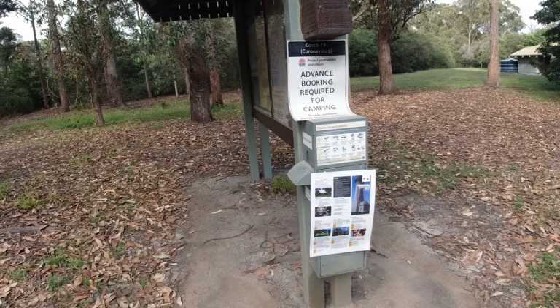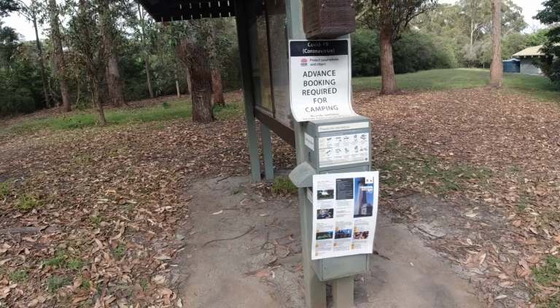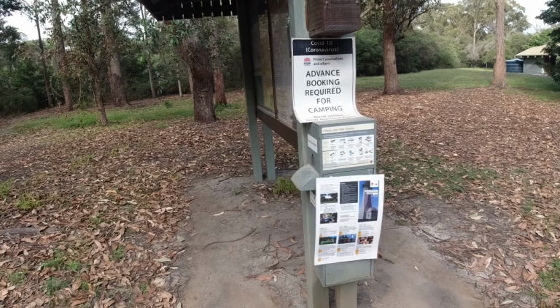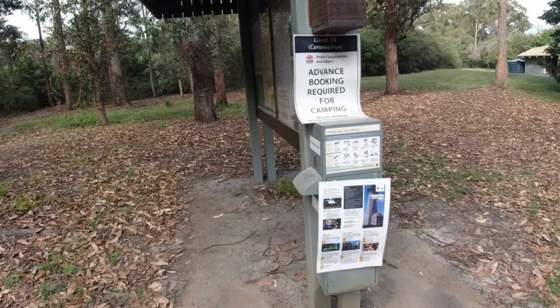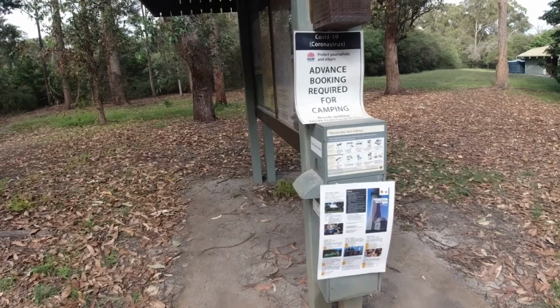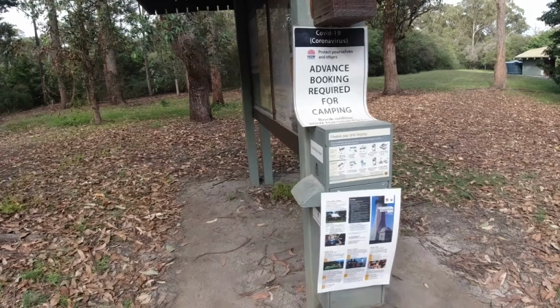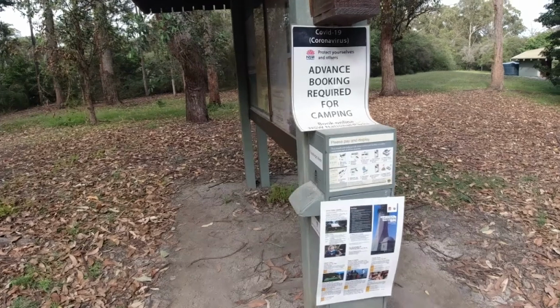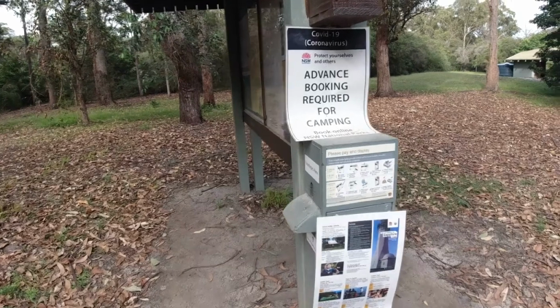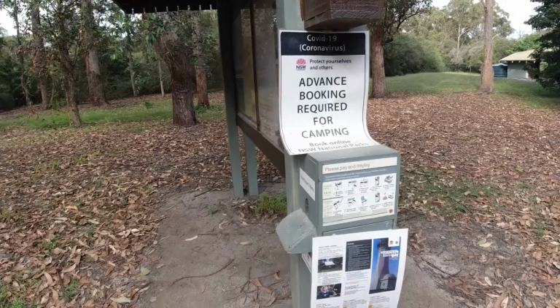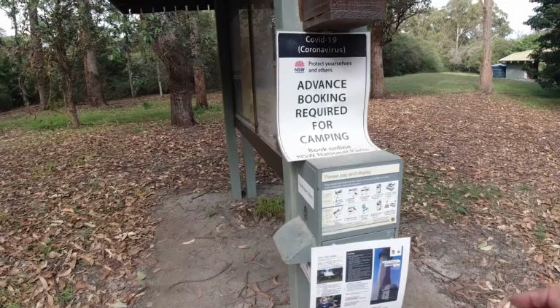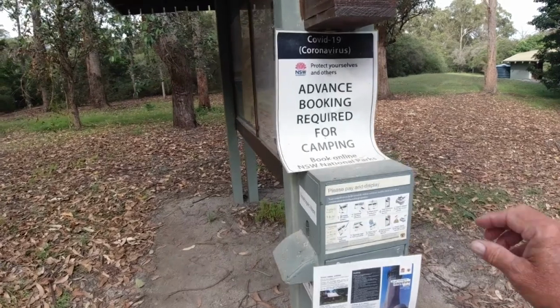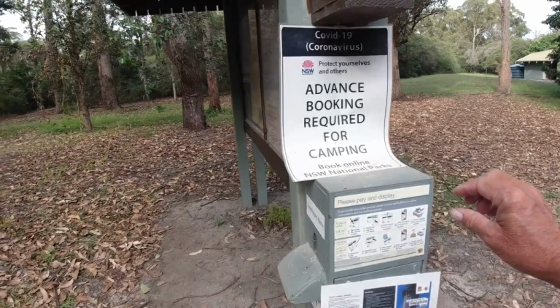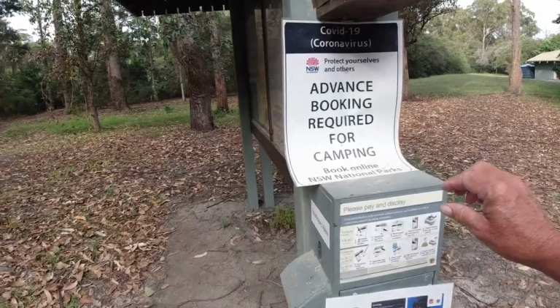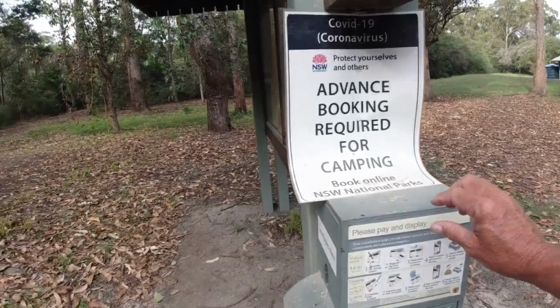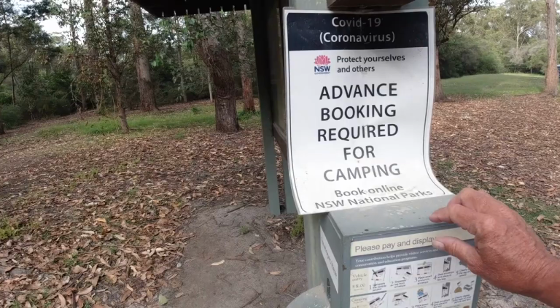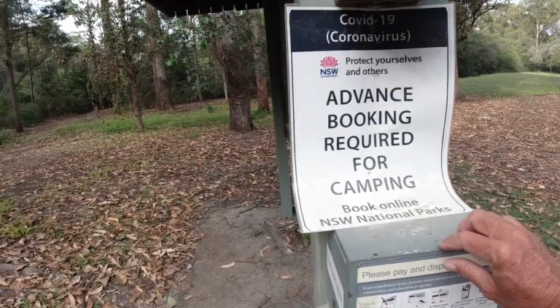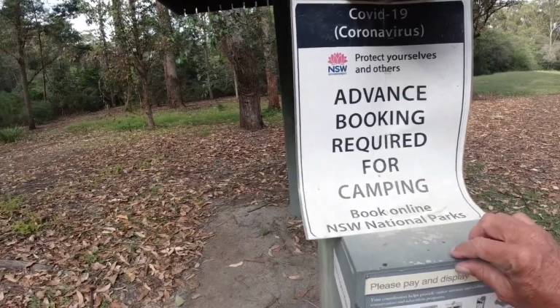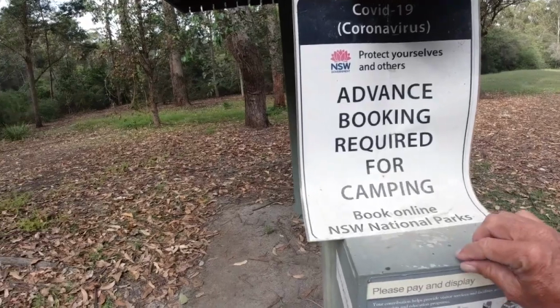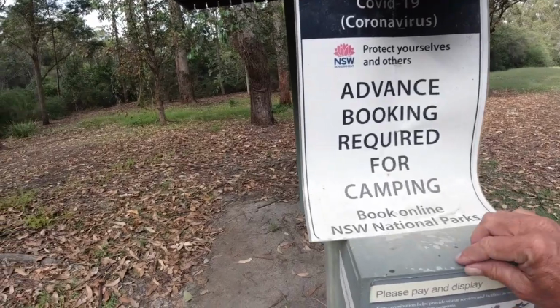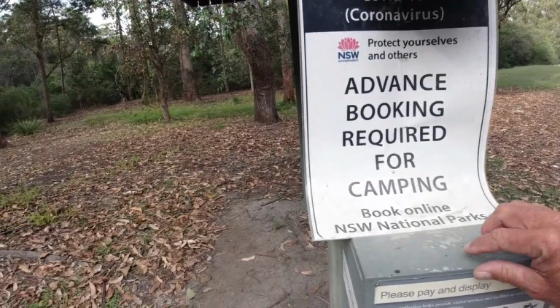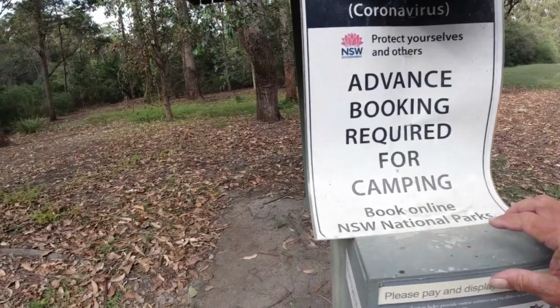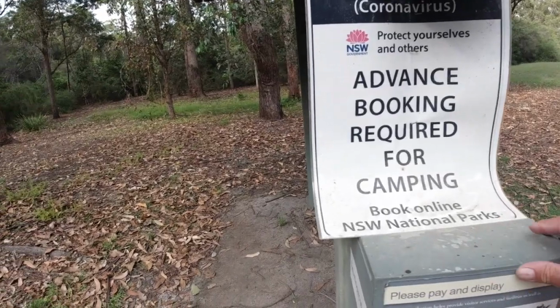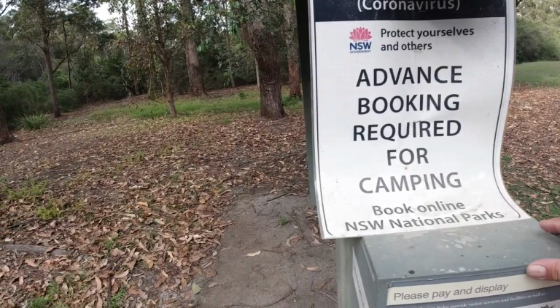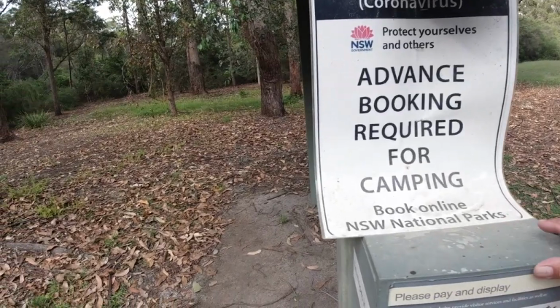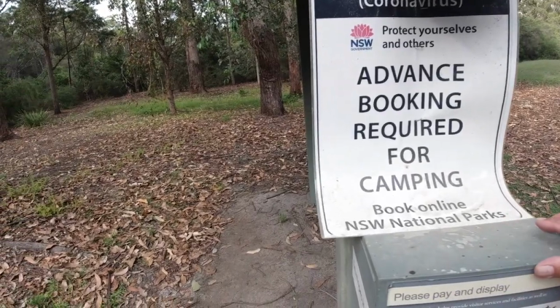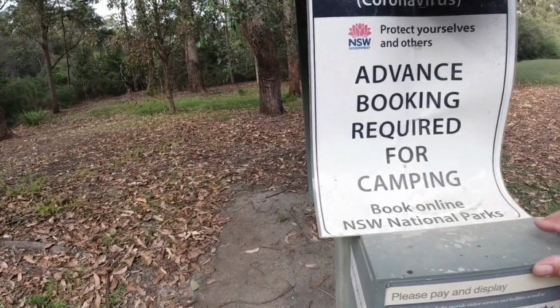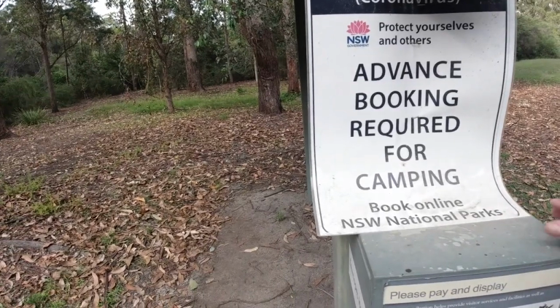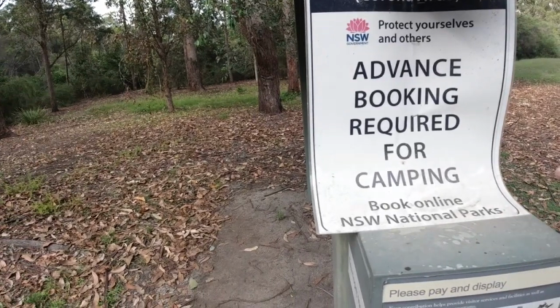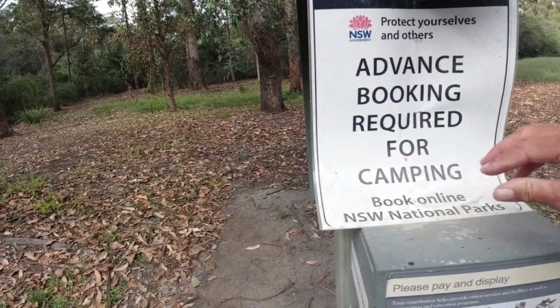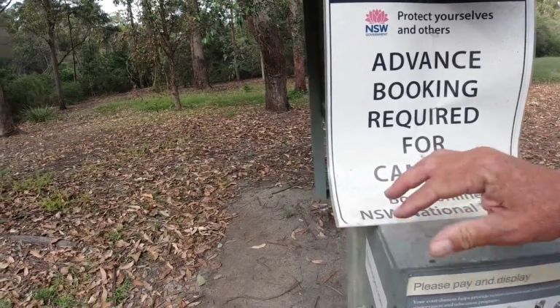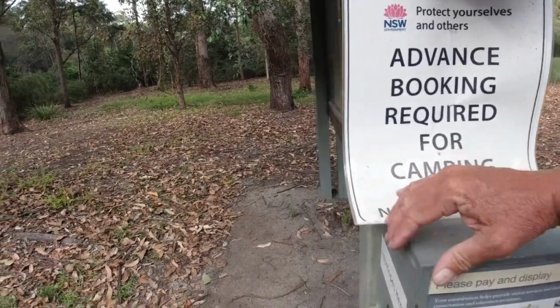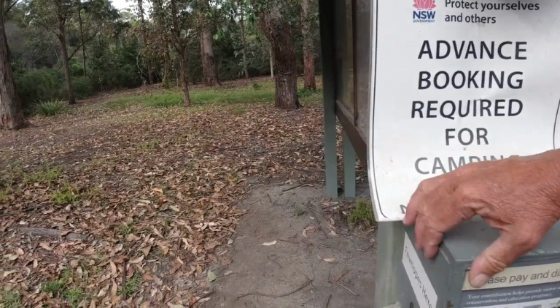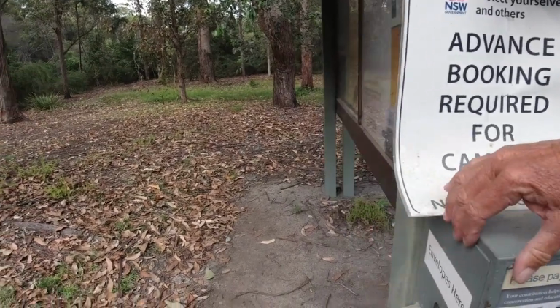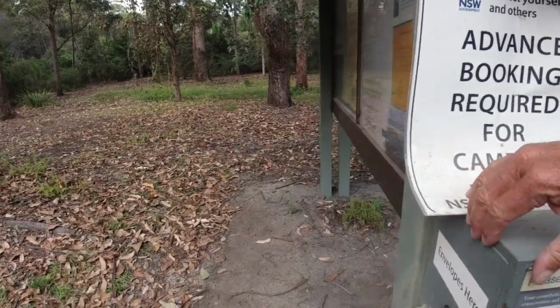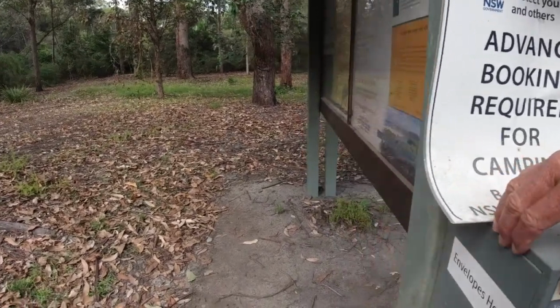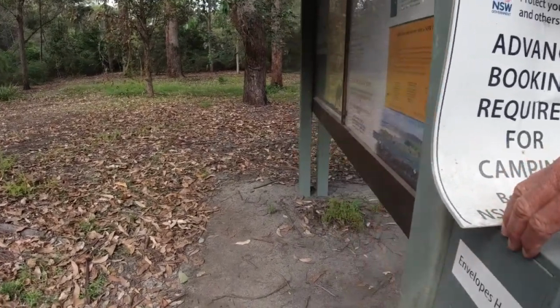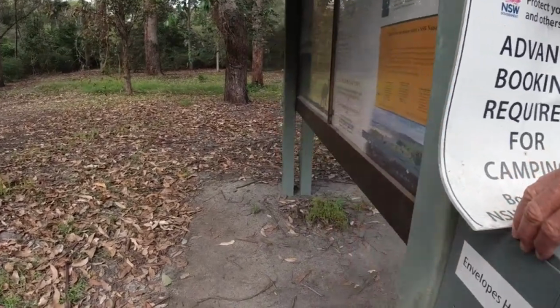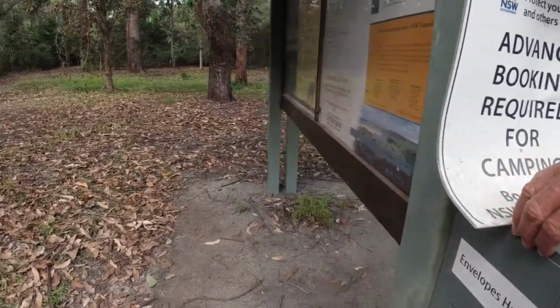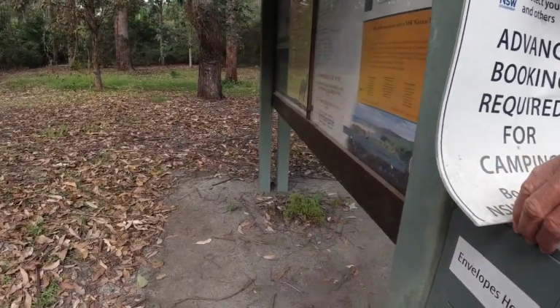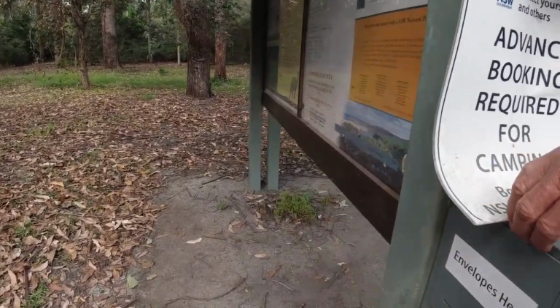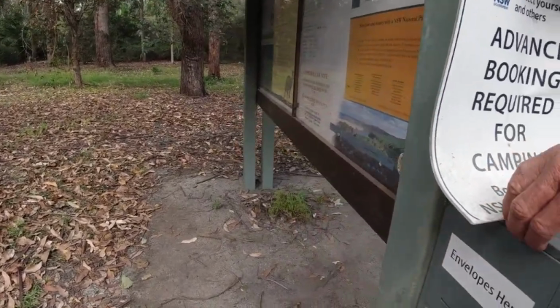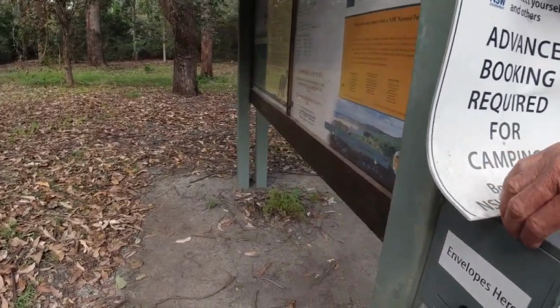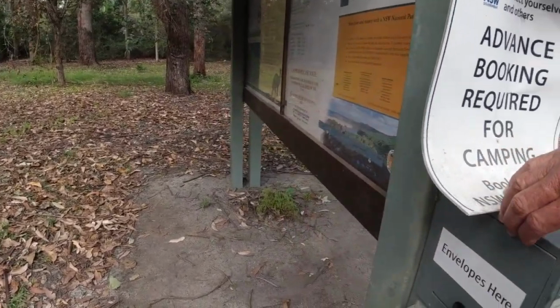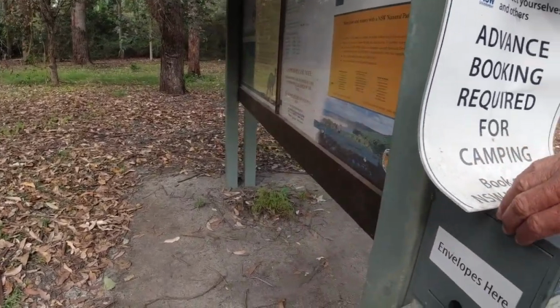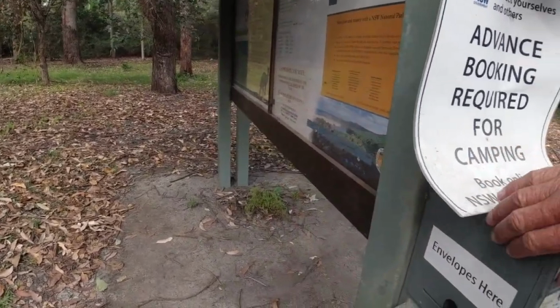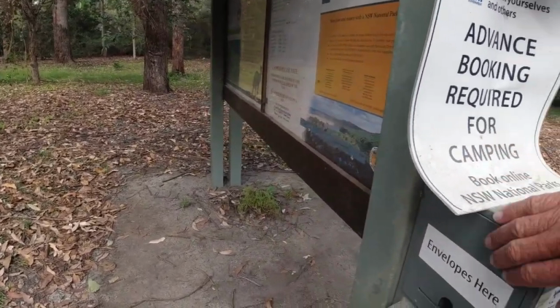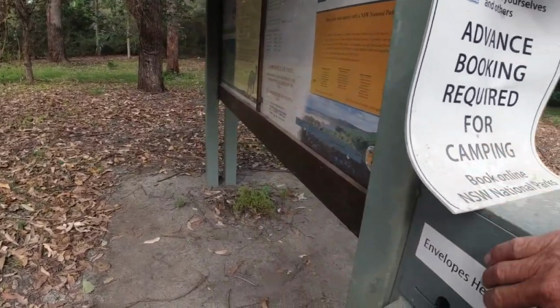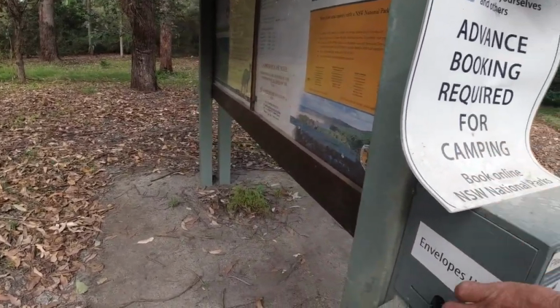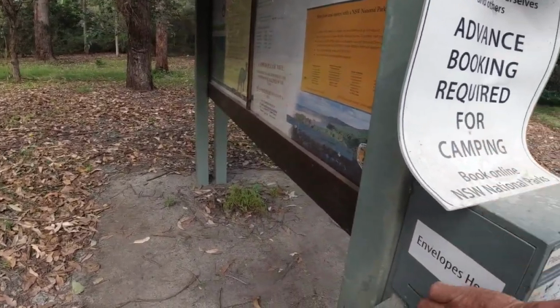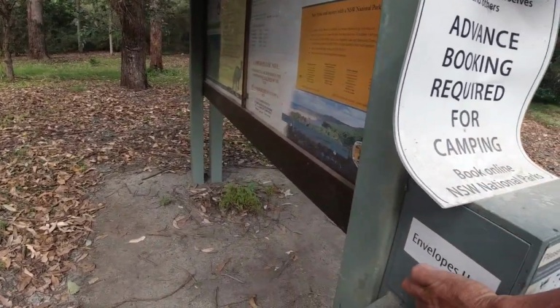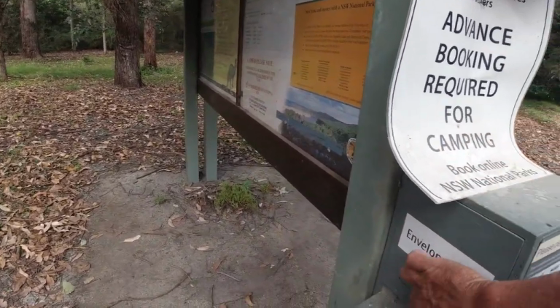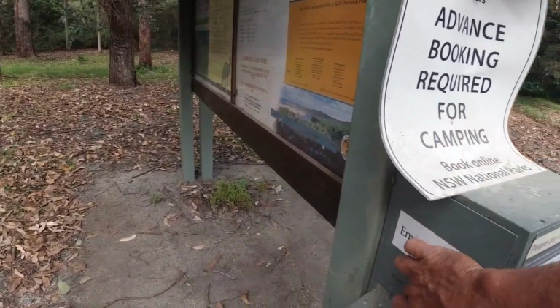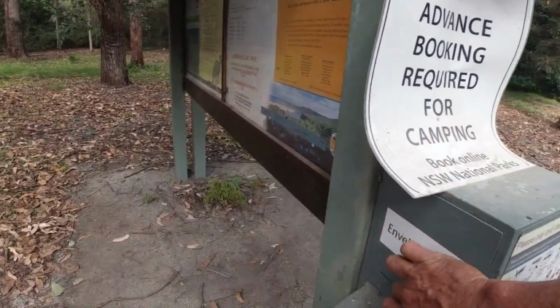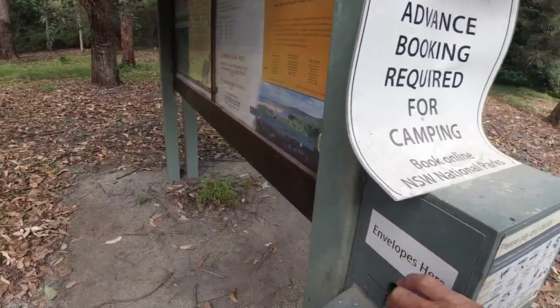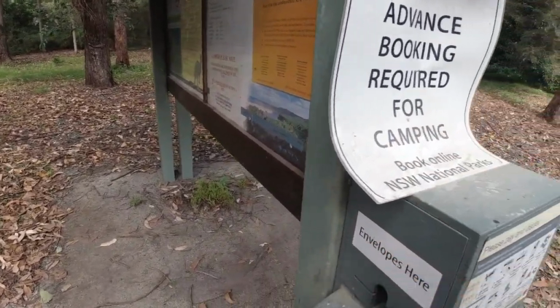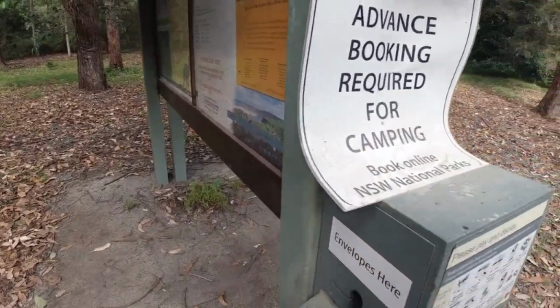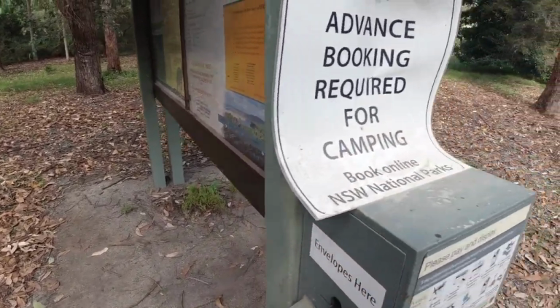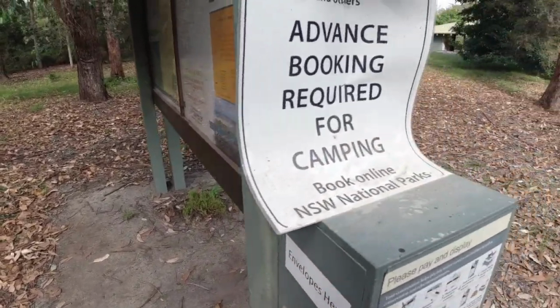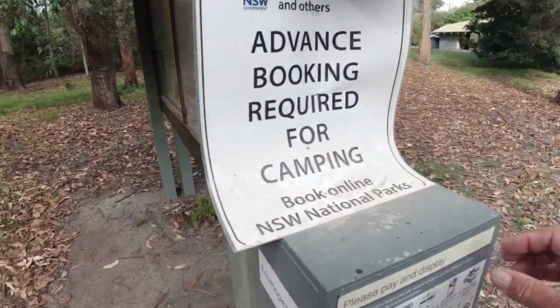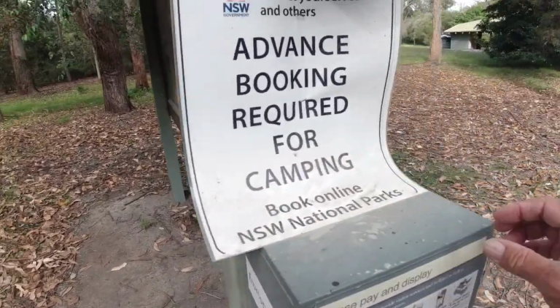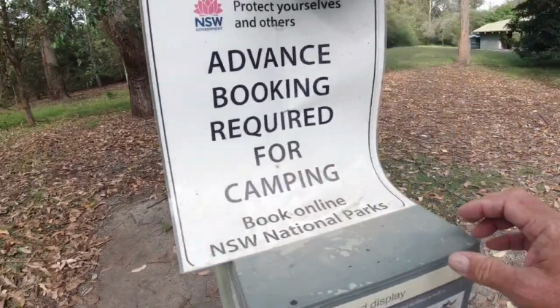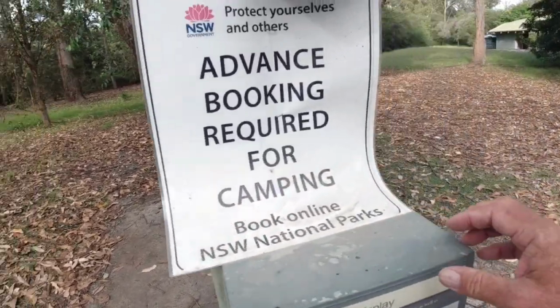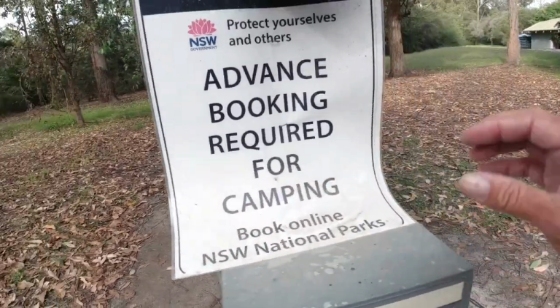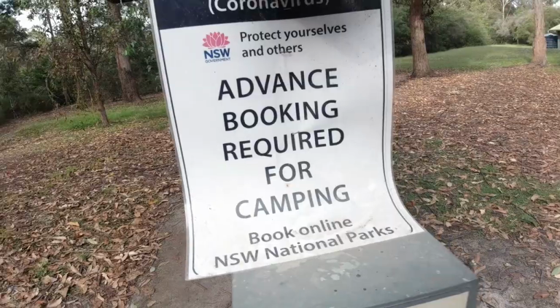So basically, for your day pass, you open this box up — if you can. No, you can't.